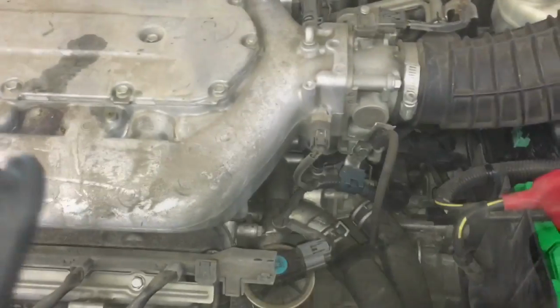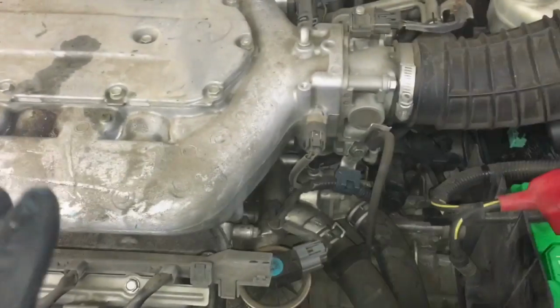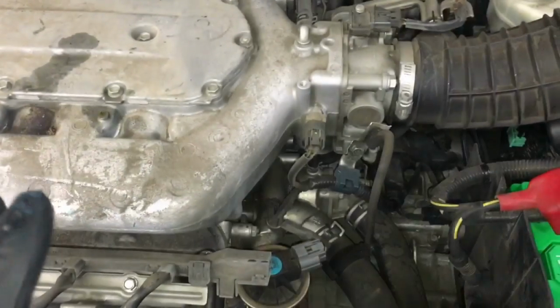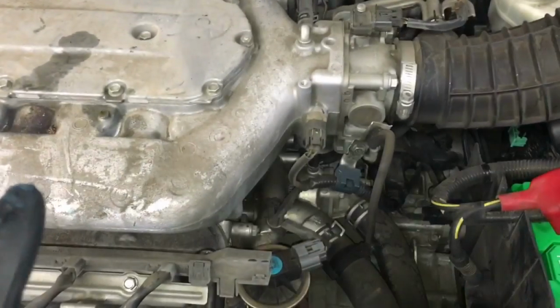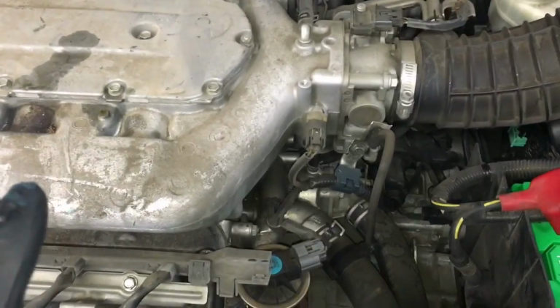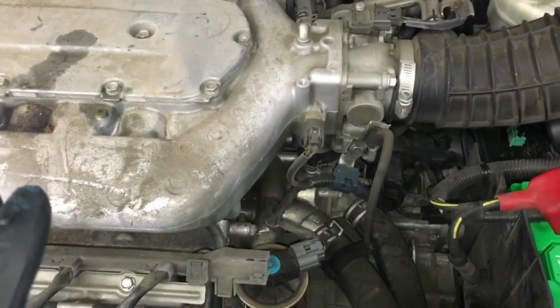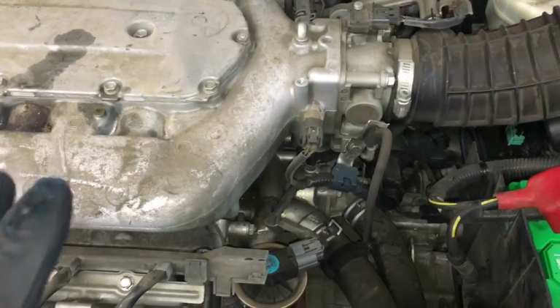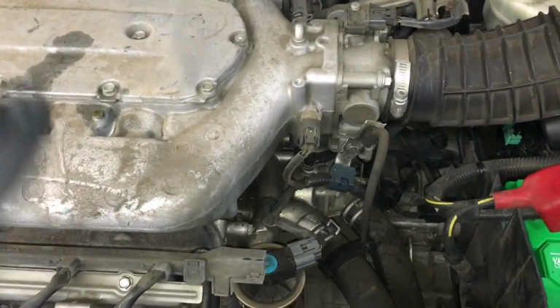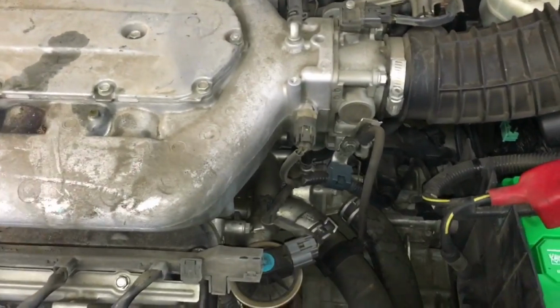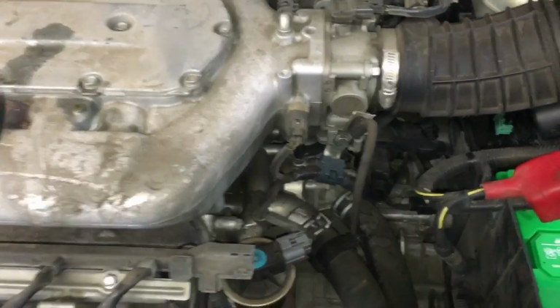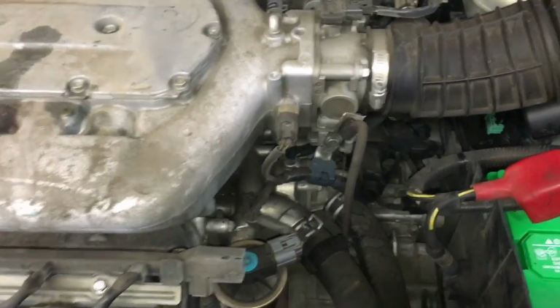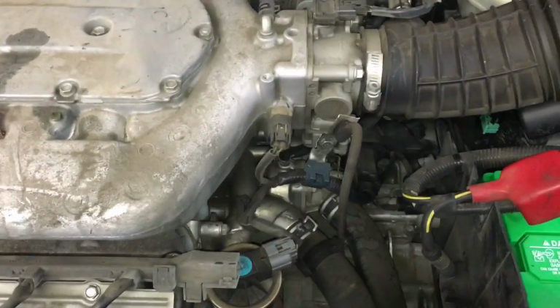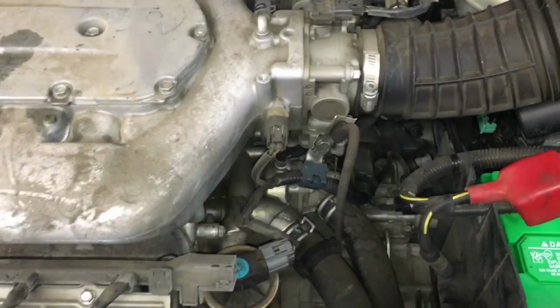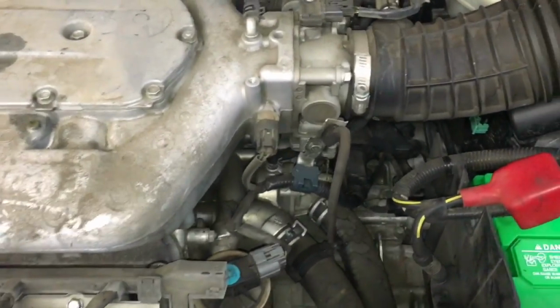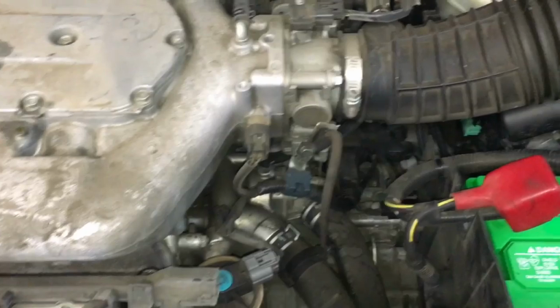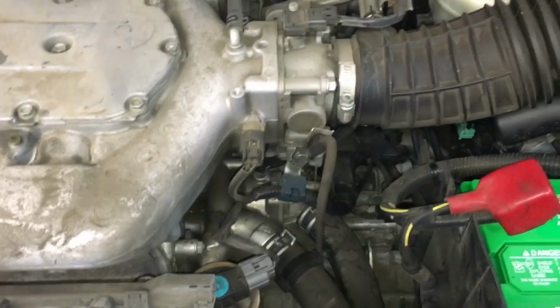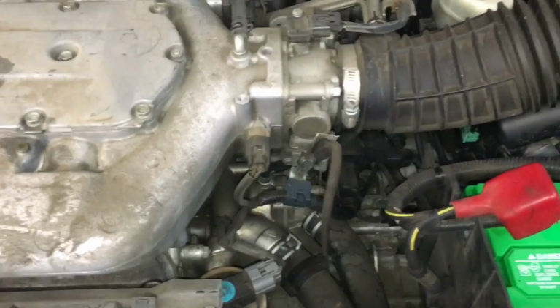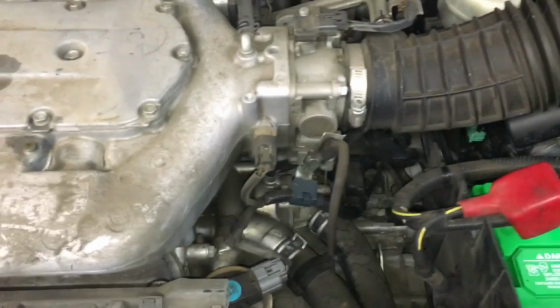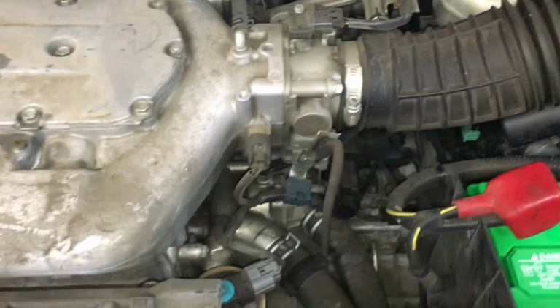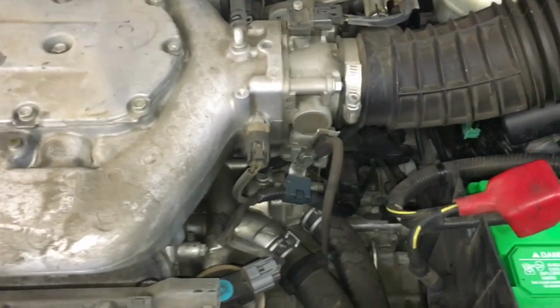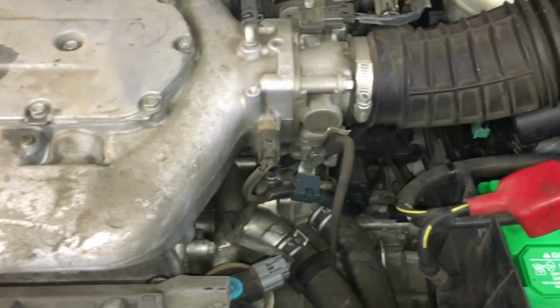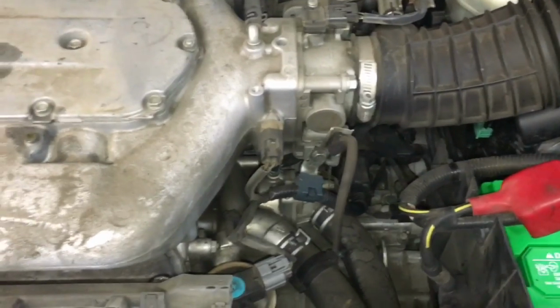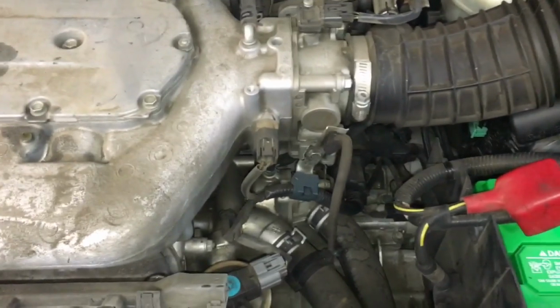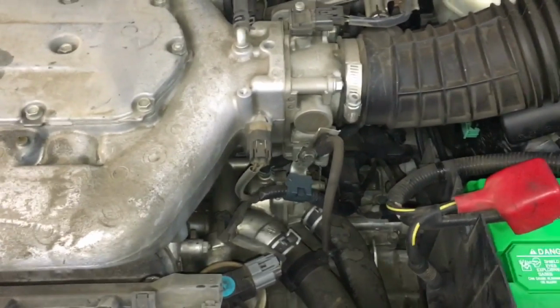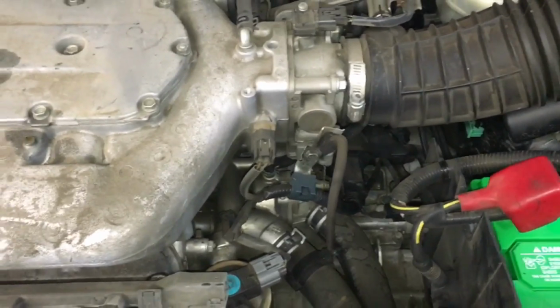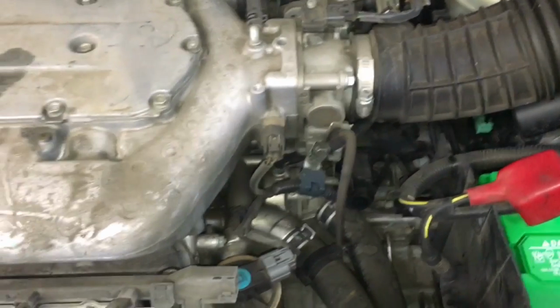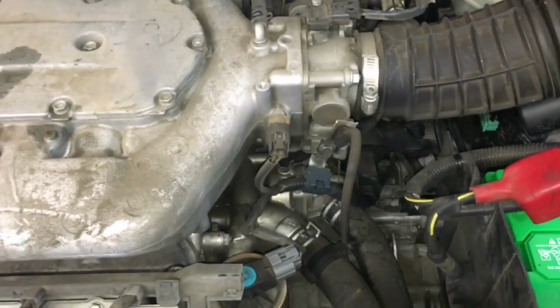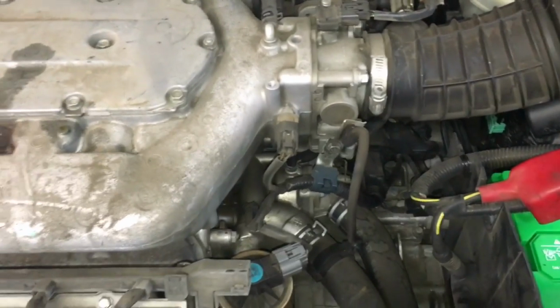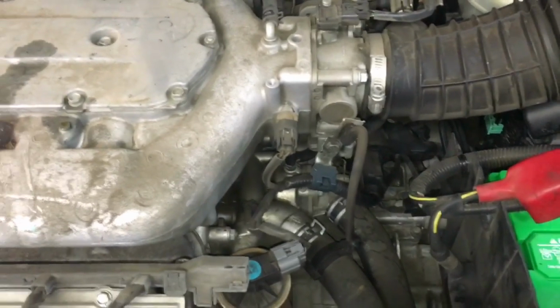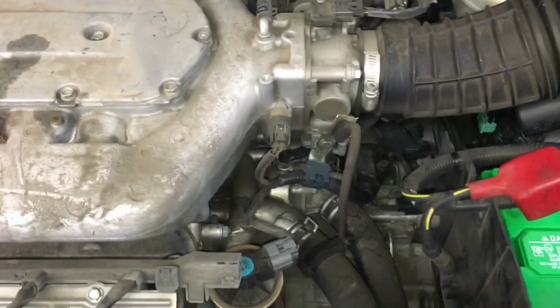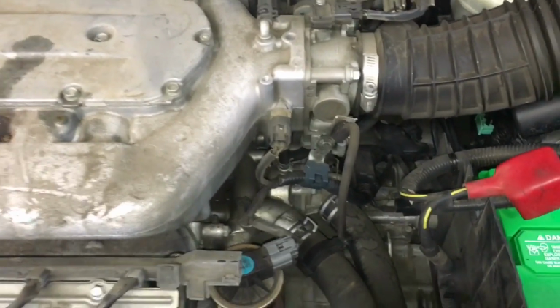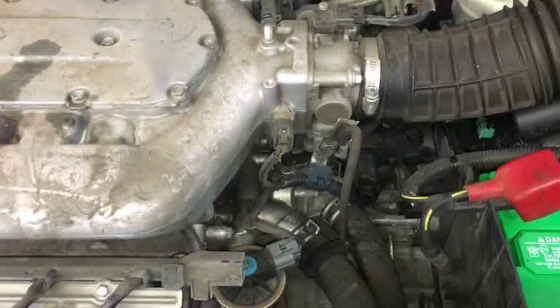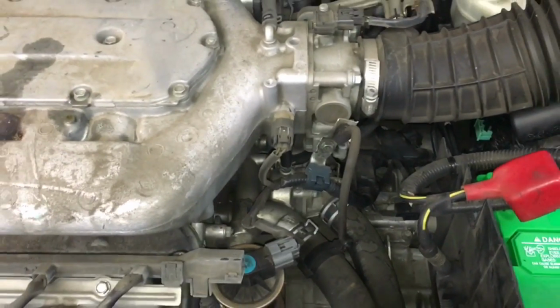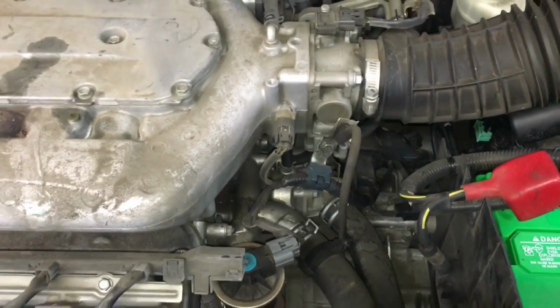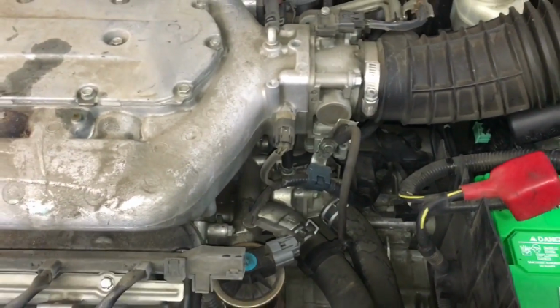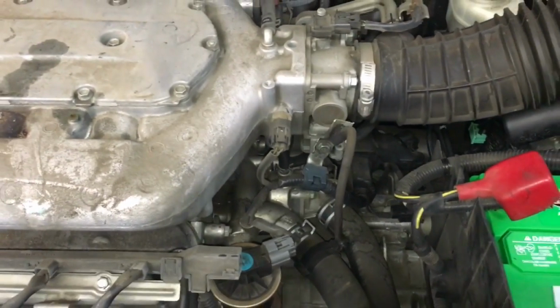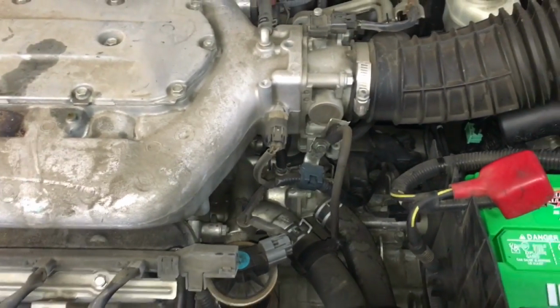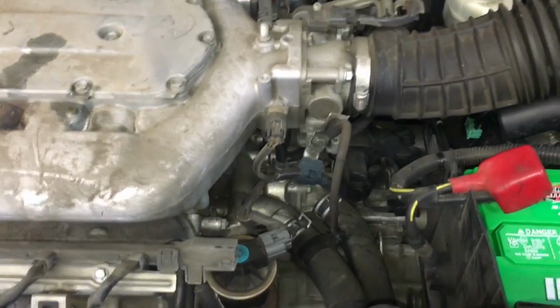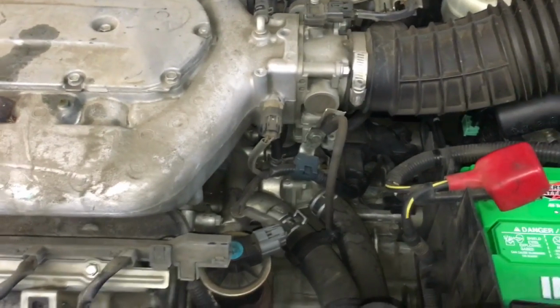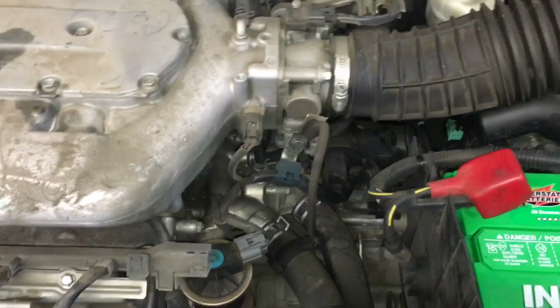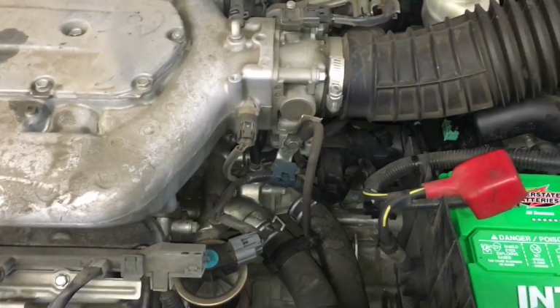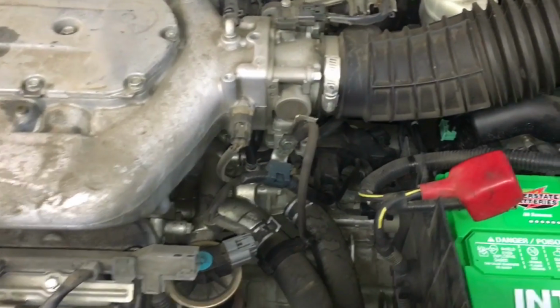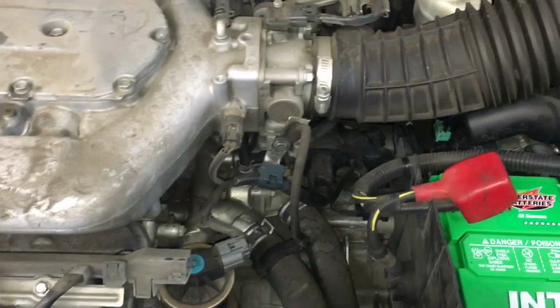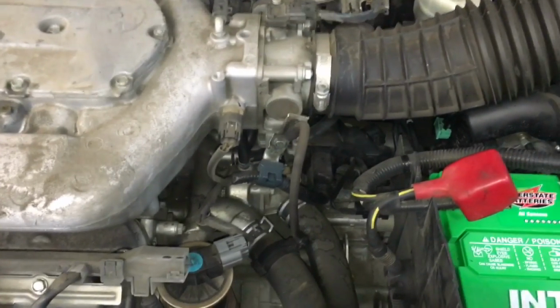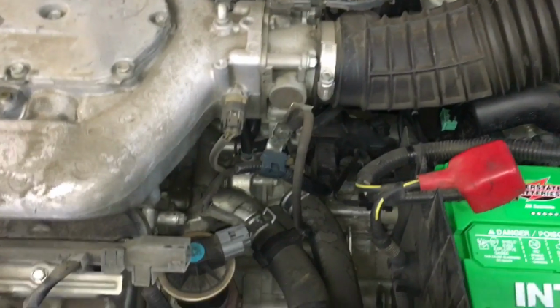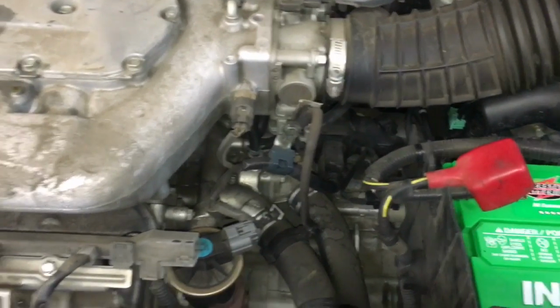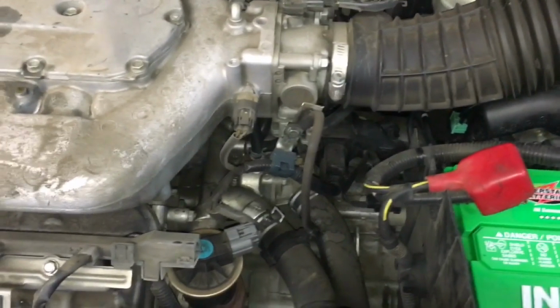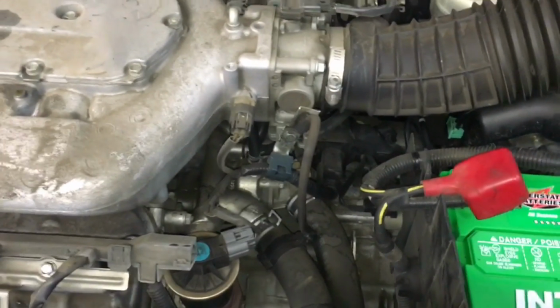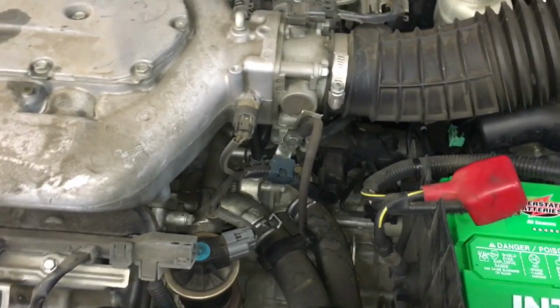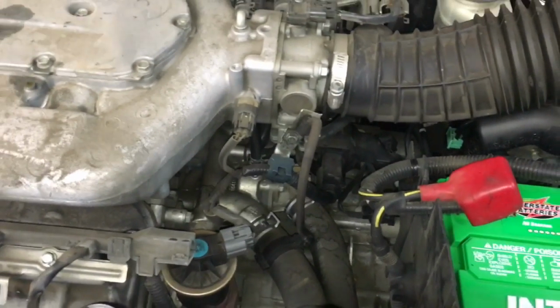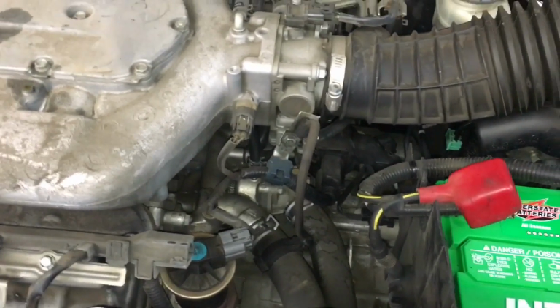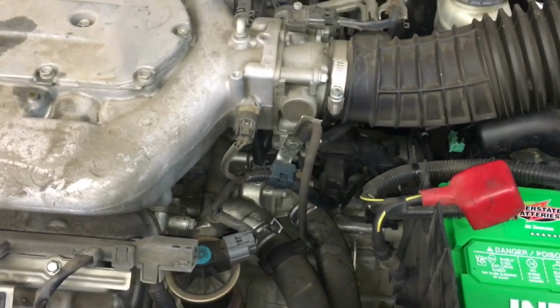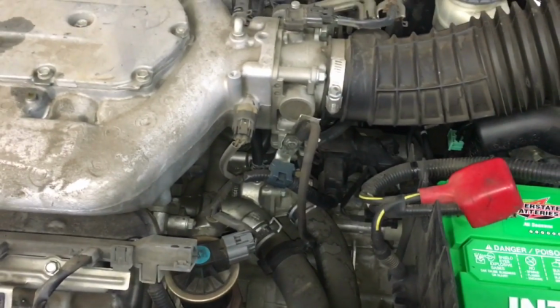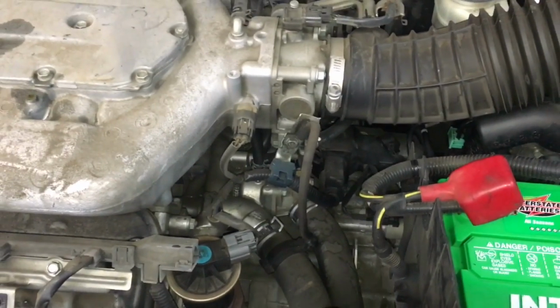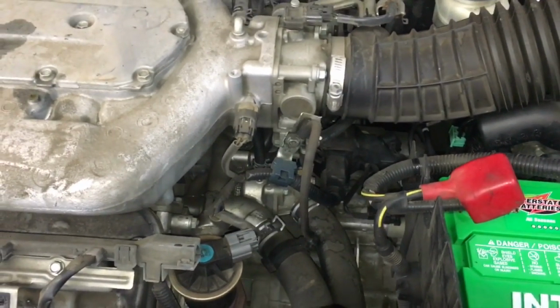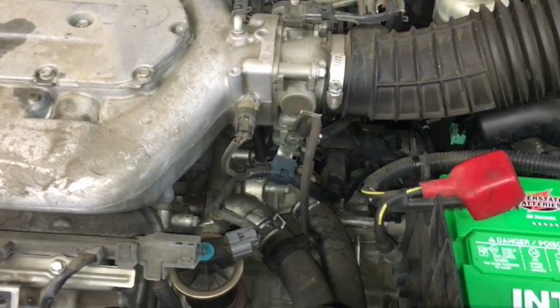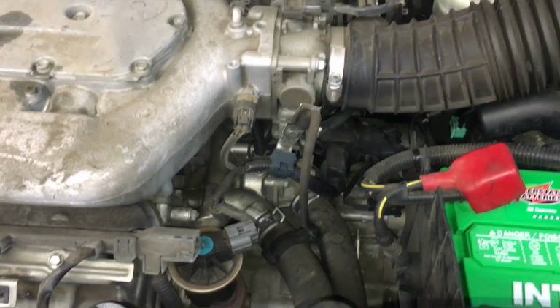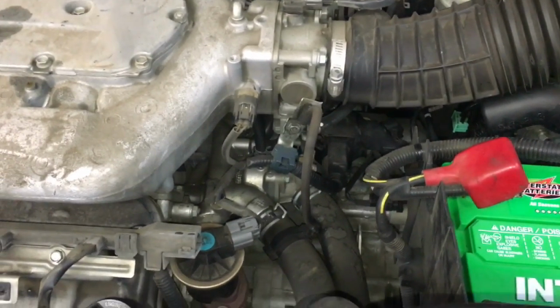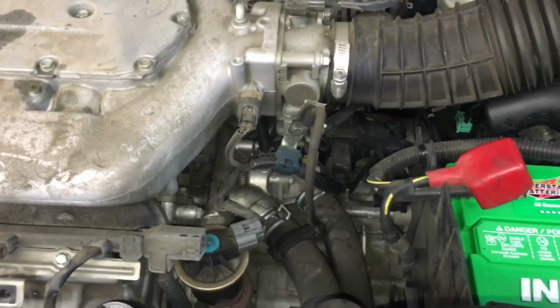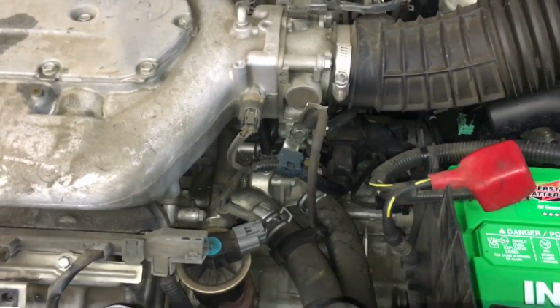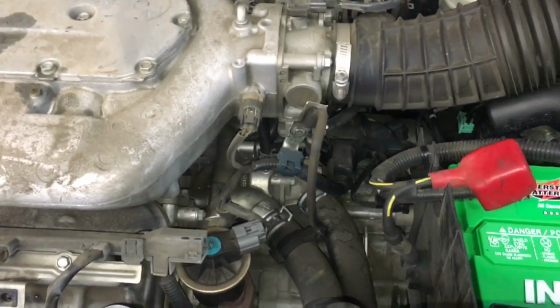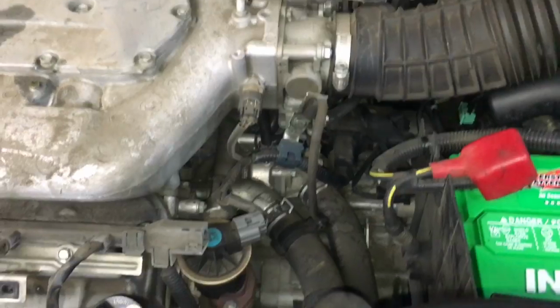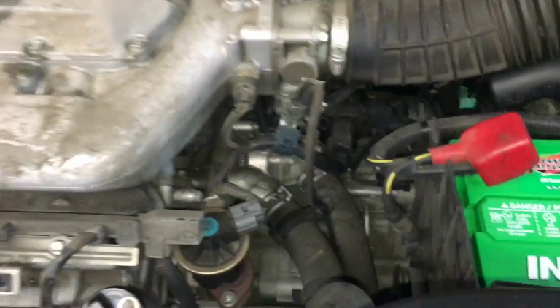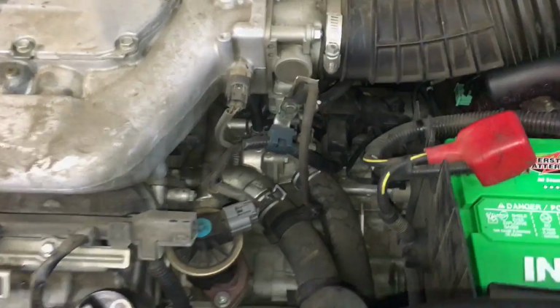Now that we've got the engine cover off, you need to have a bucket underneath the vehicle to catch any of the coolant that's going to spill out when we take the thermostat out.